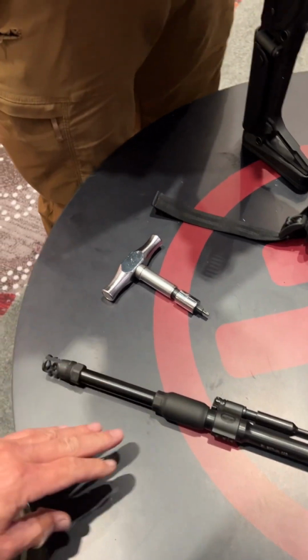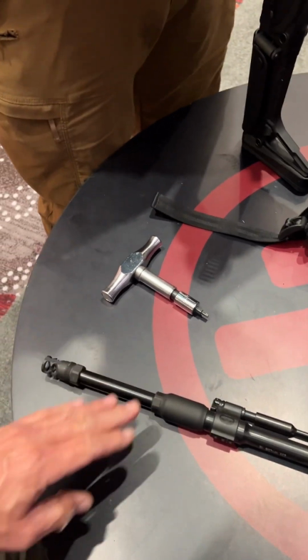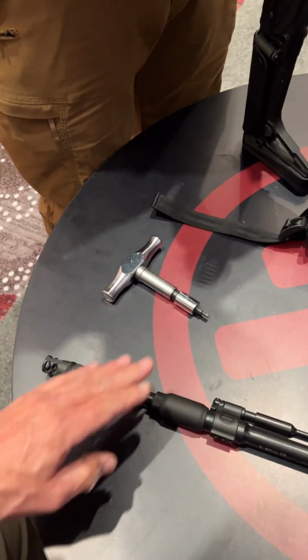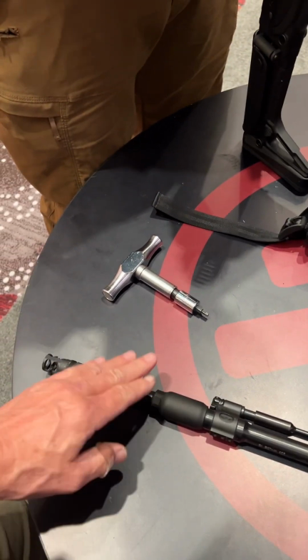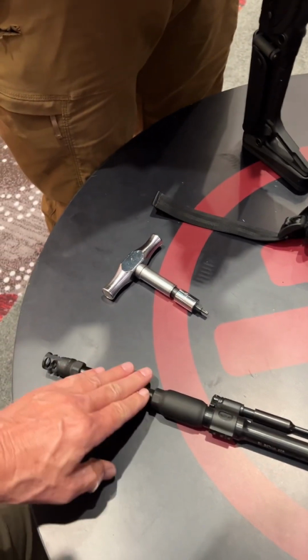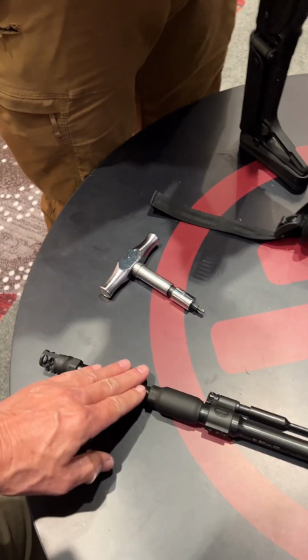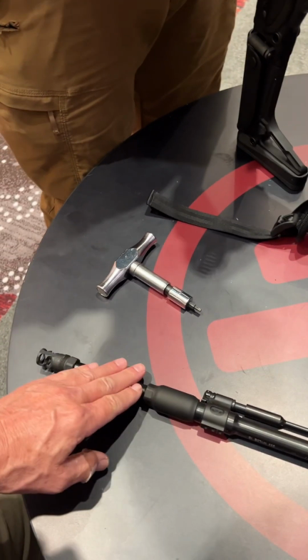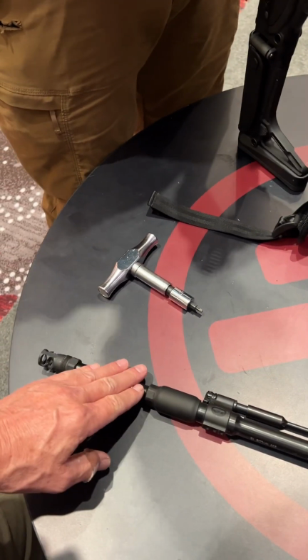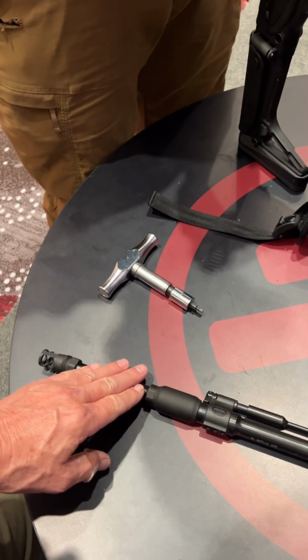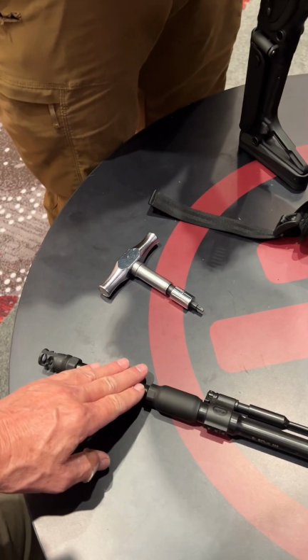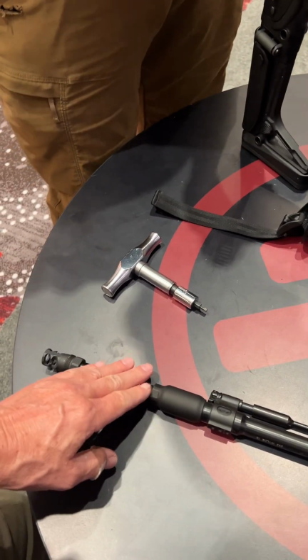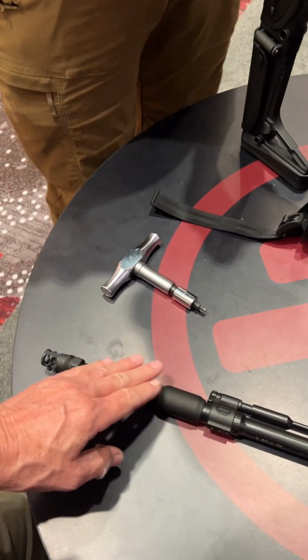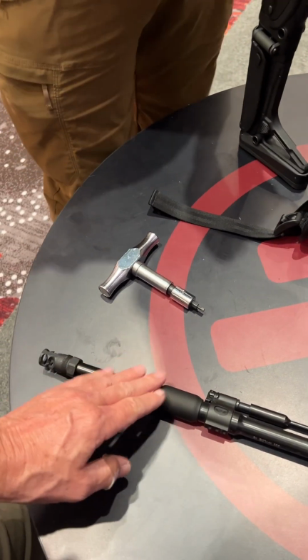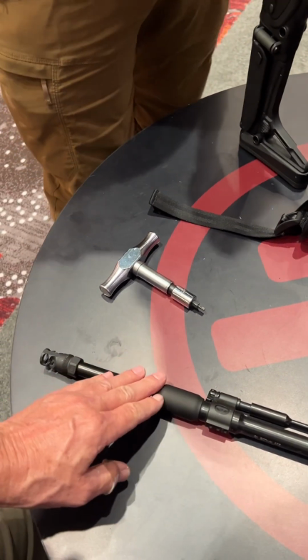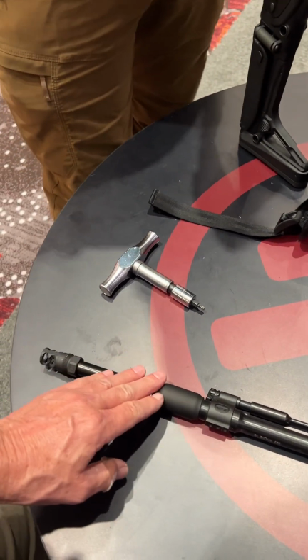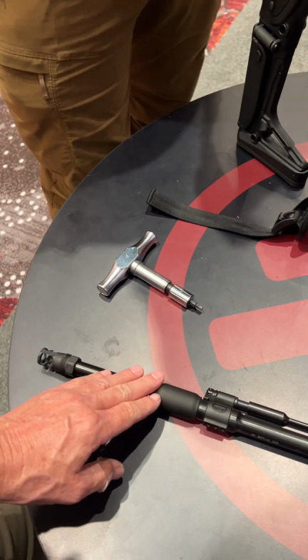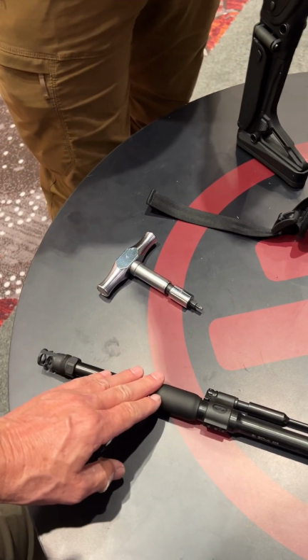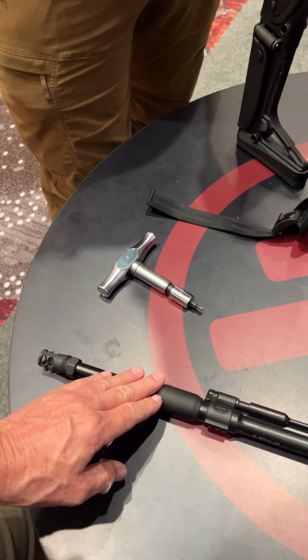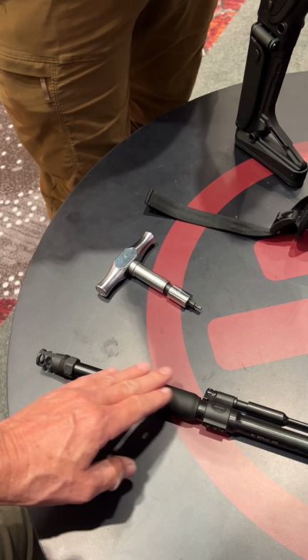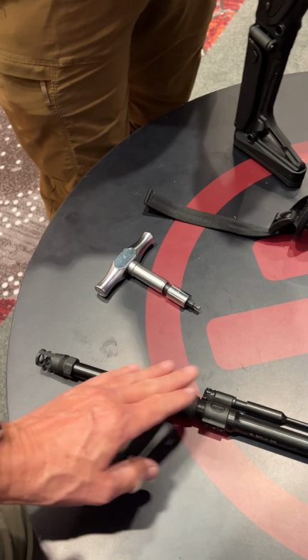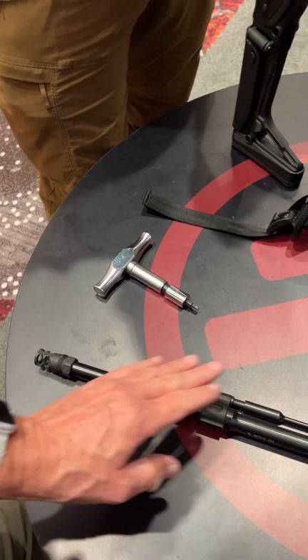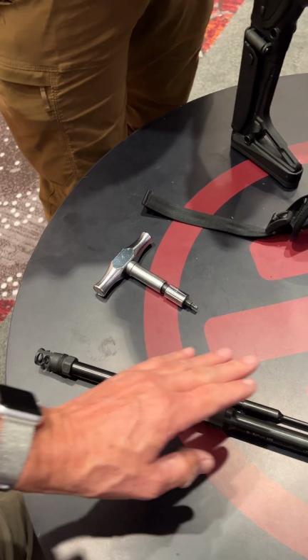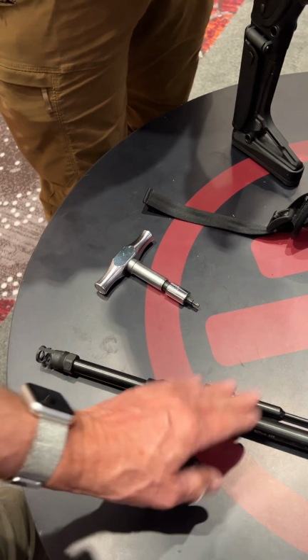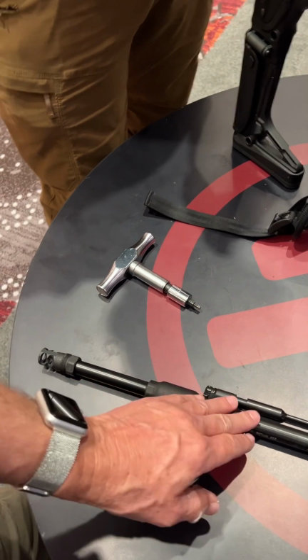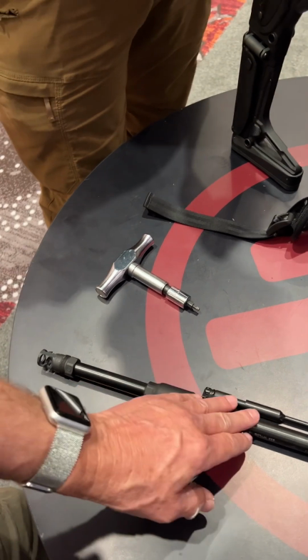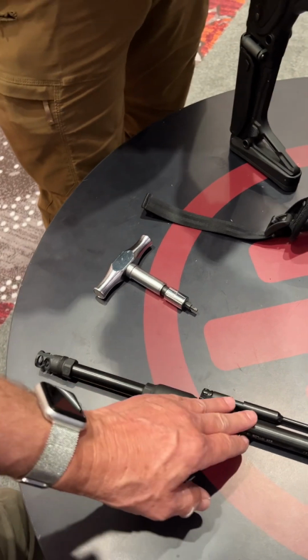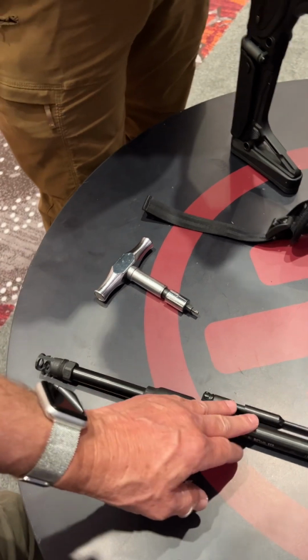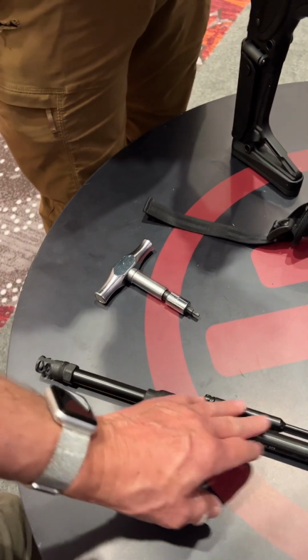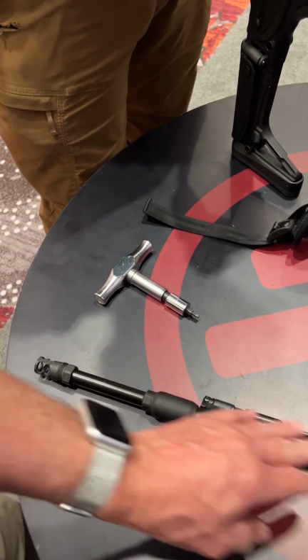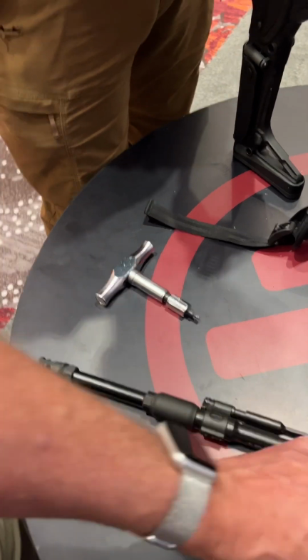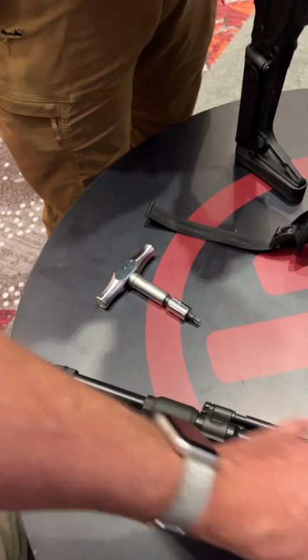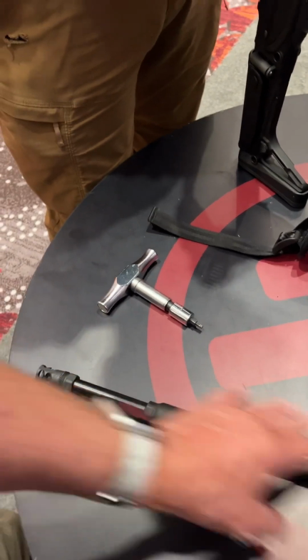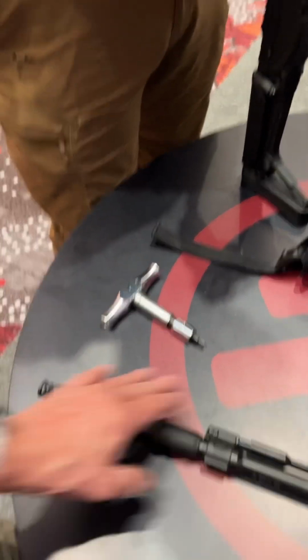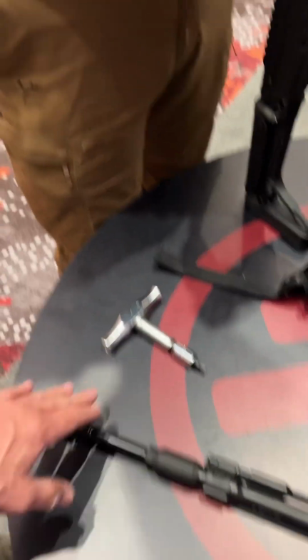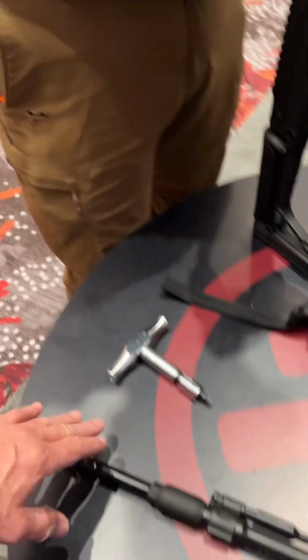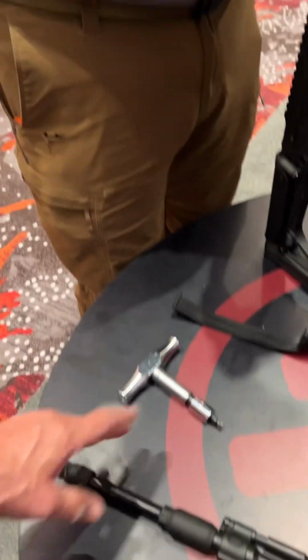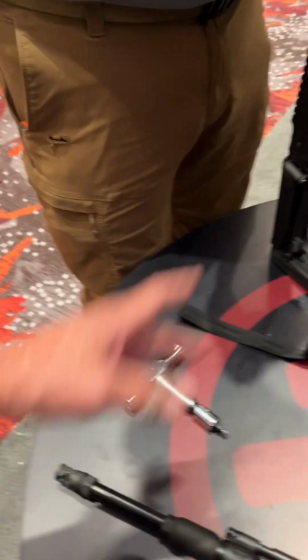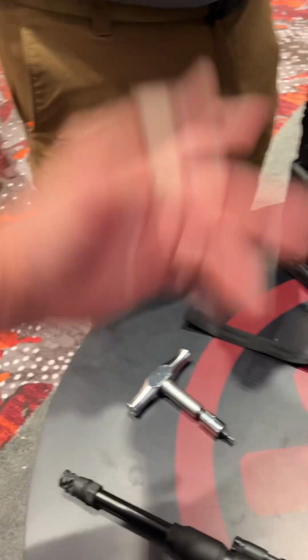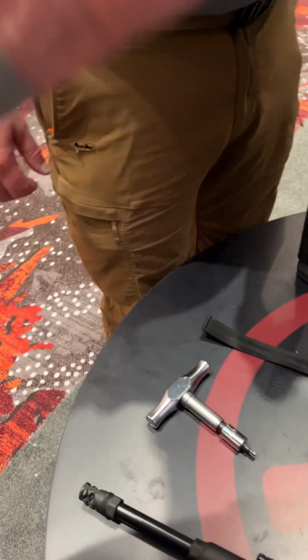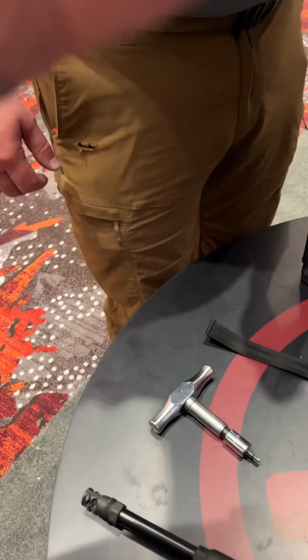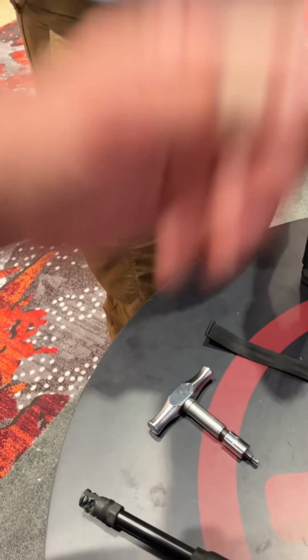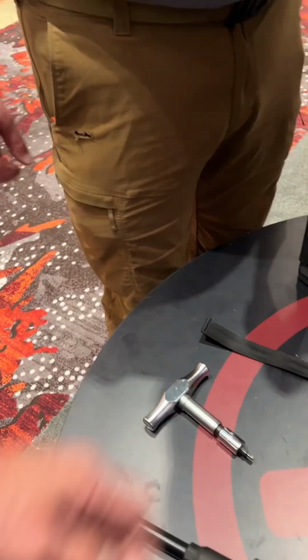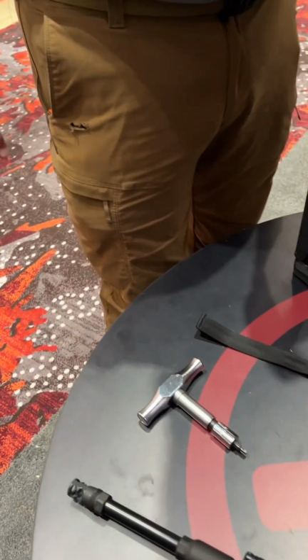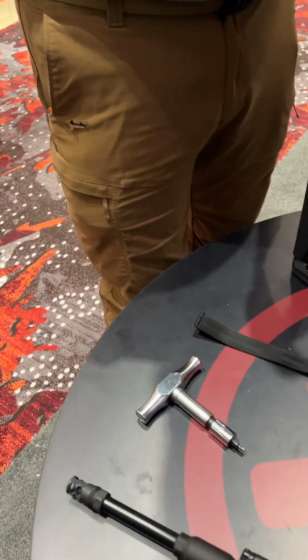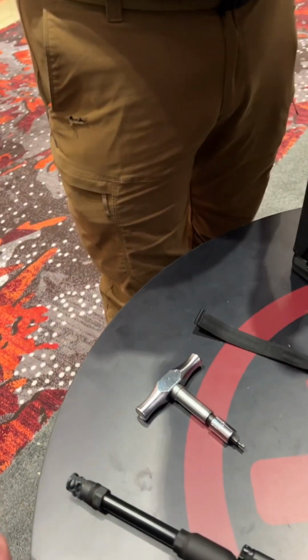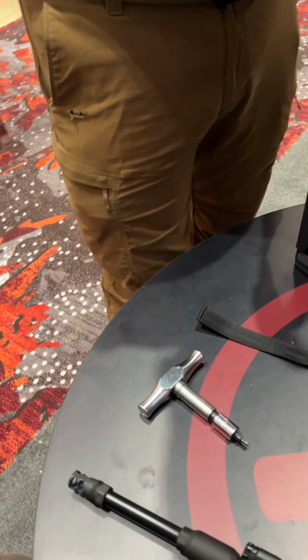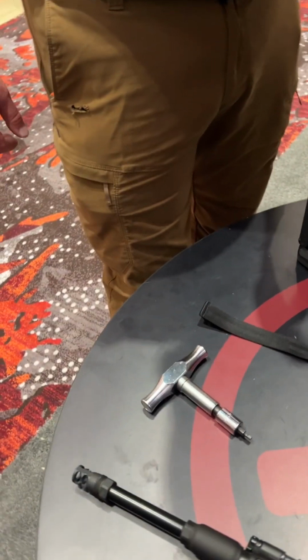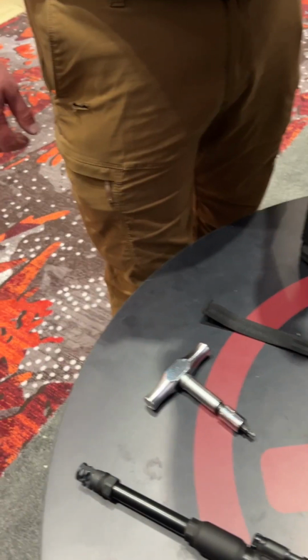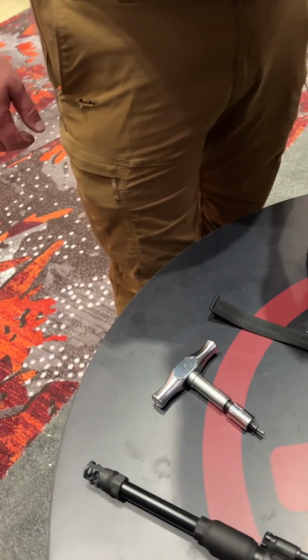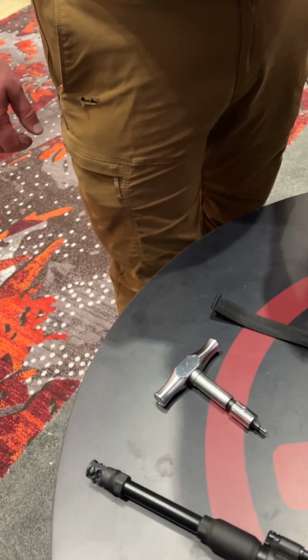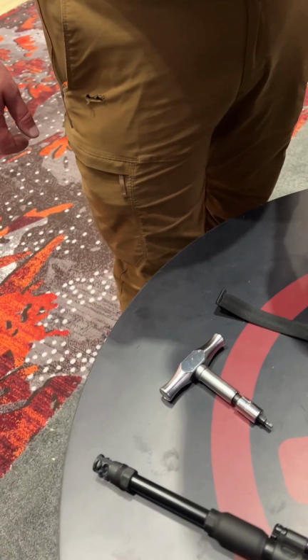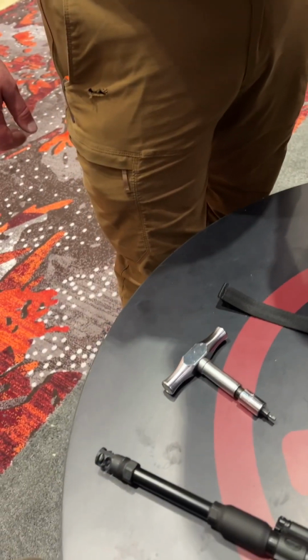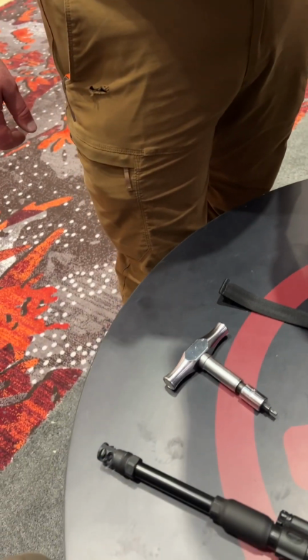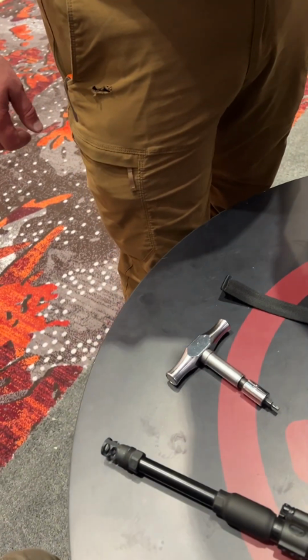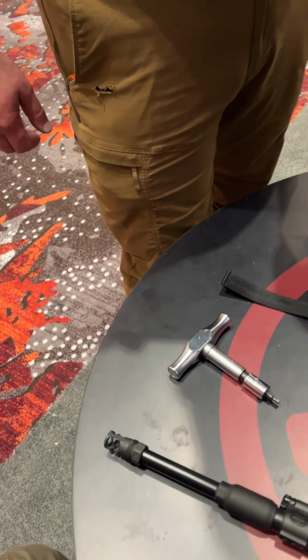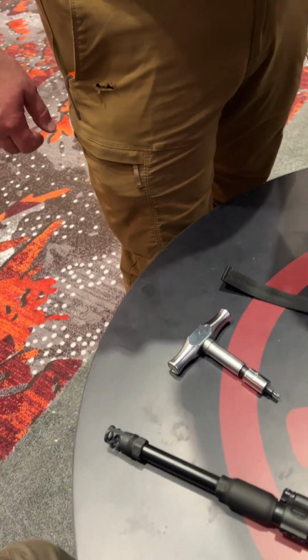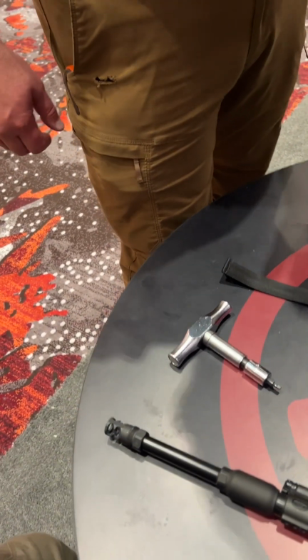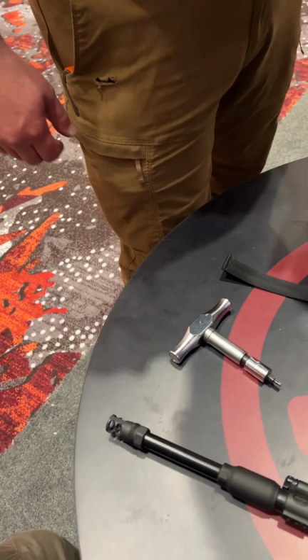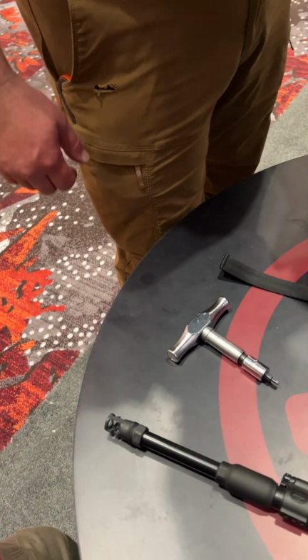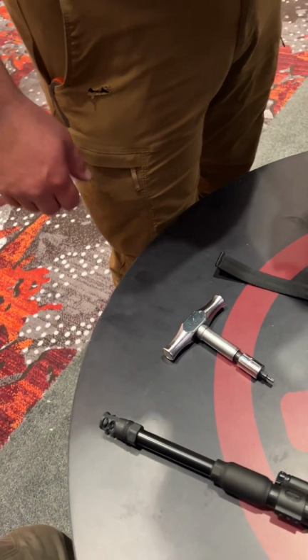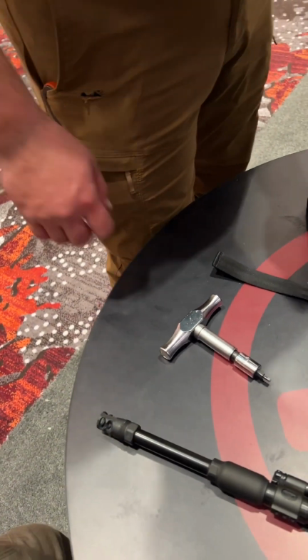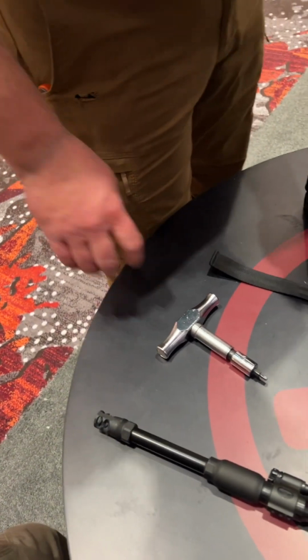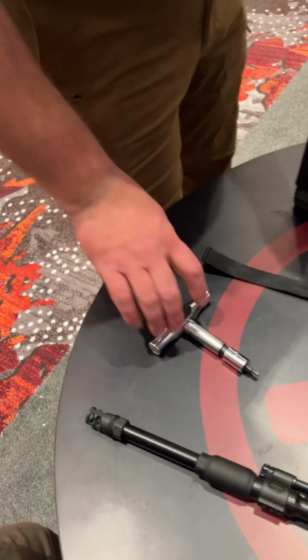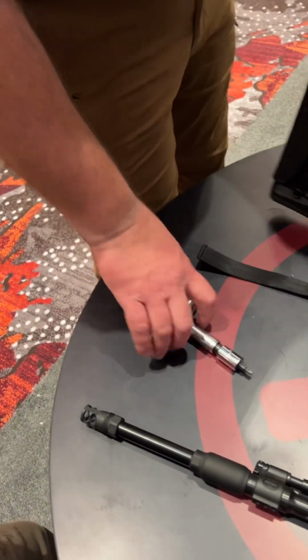To swap from 556 to 300 Blackout is nothing more than pulling this out and popping it in the box. That's correct.